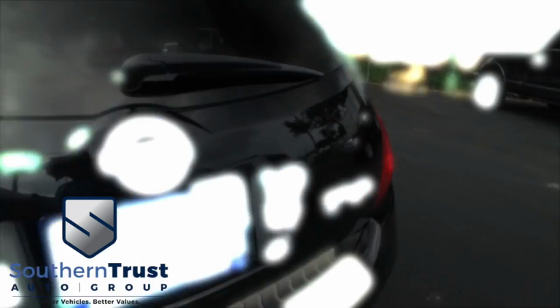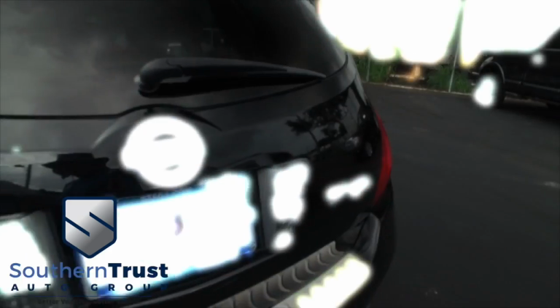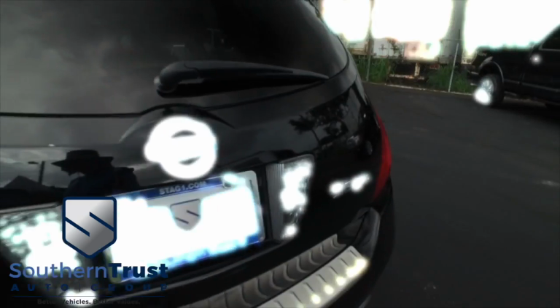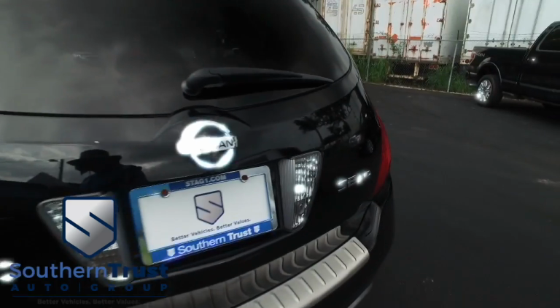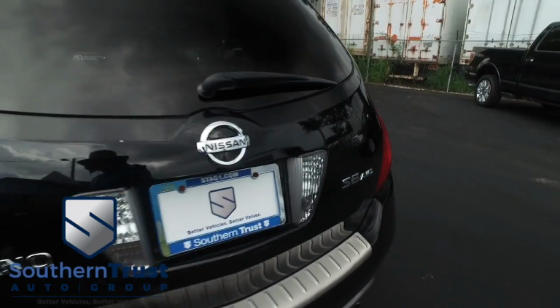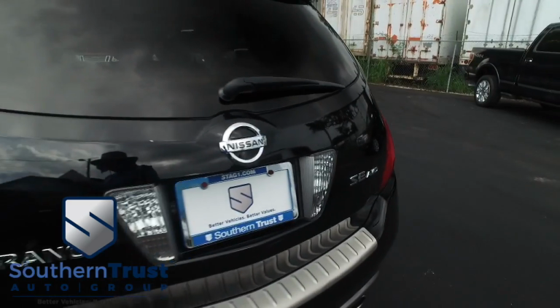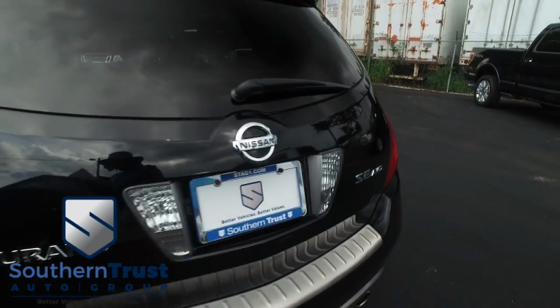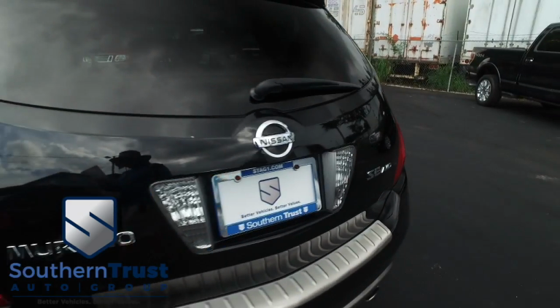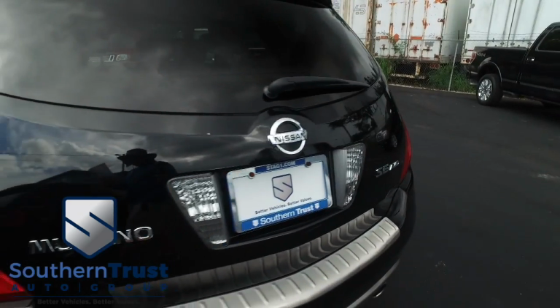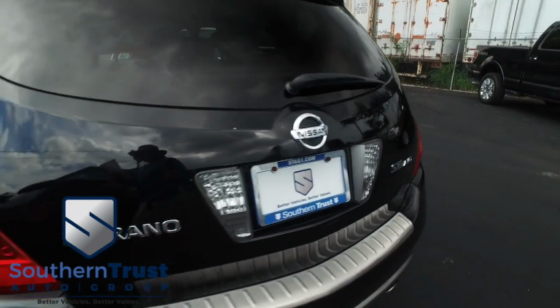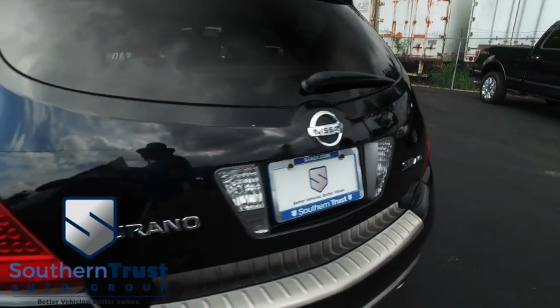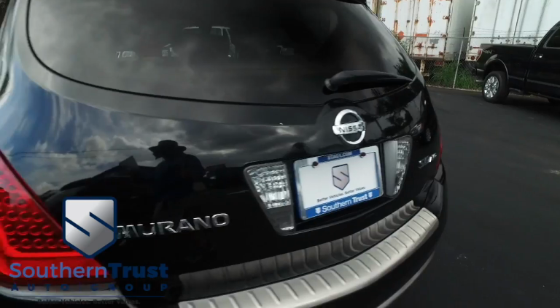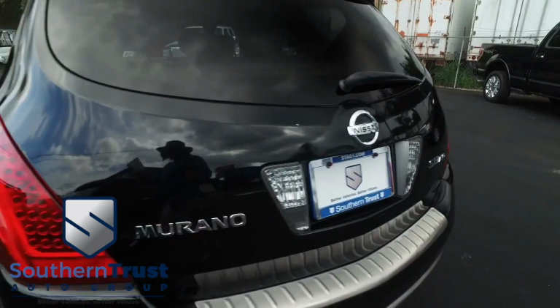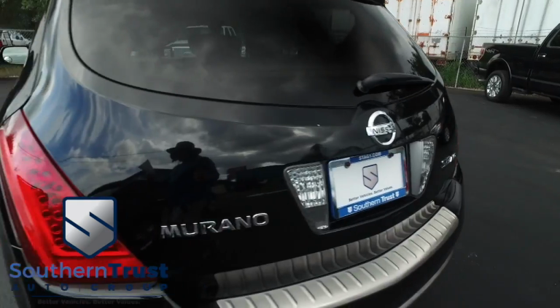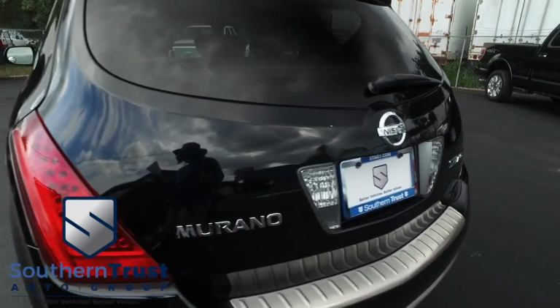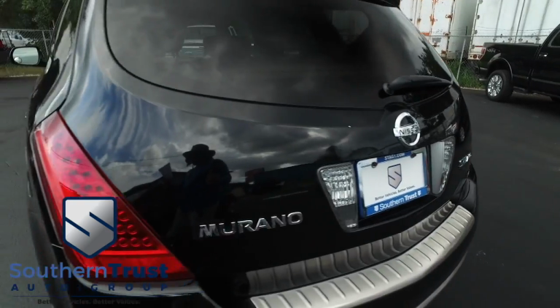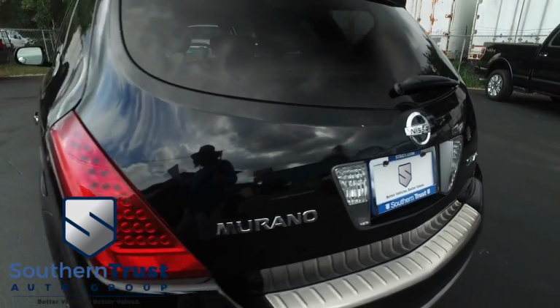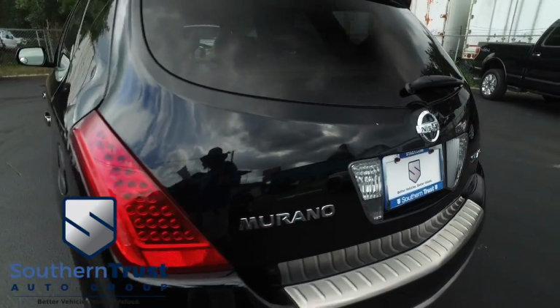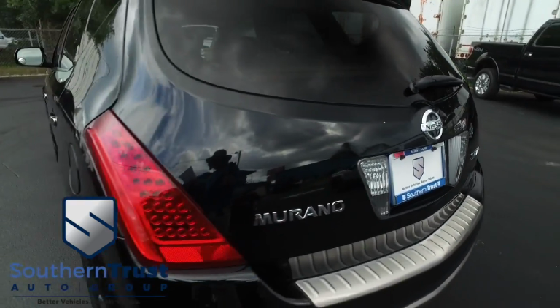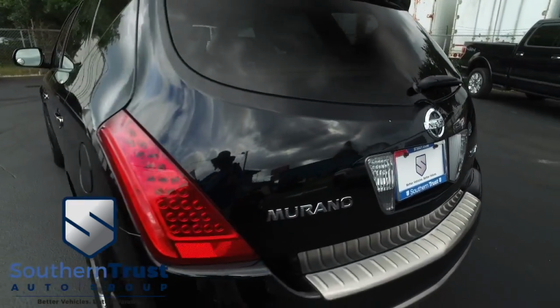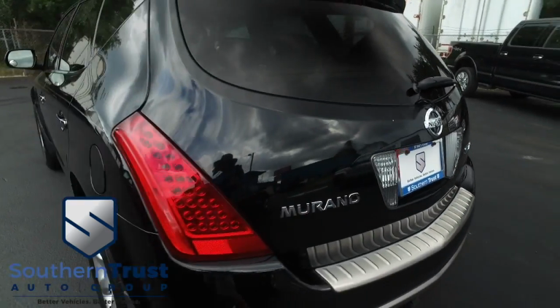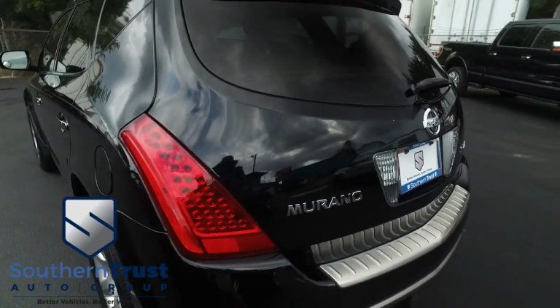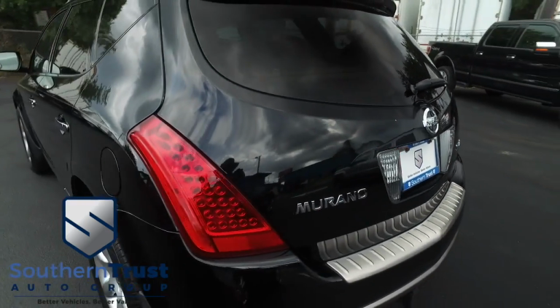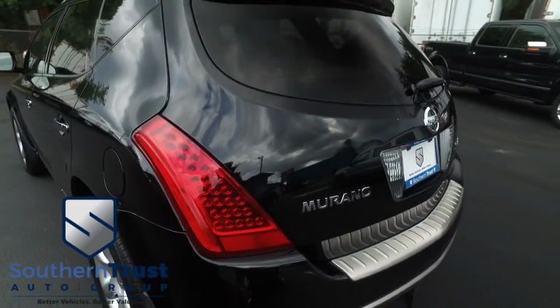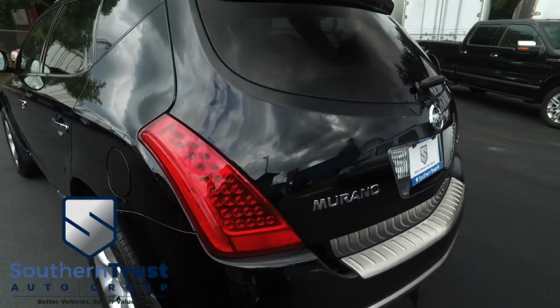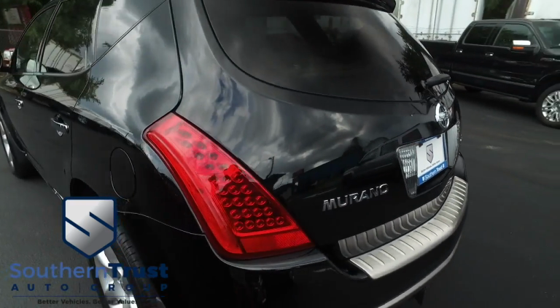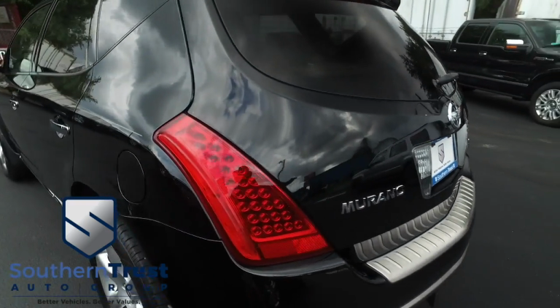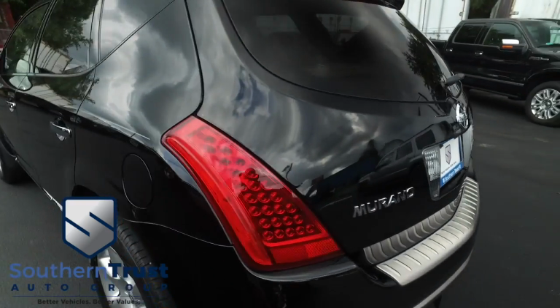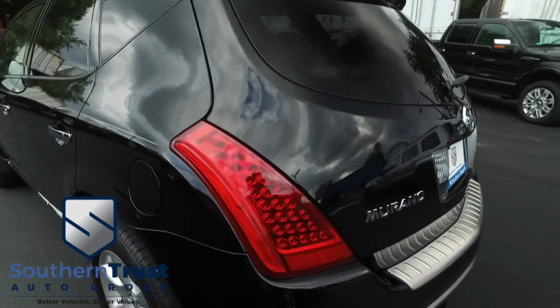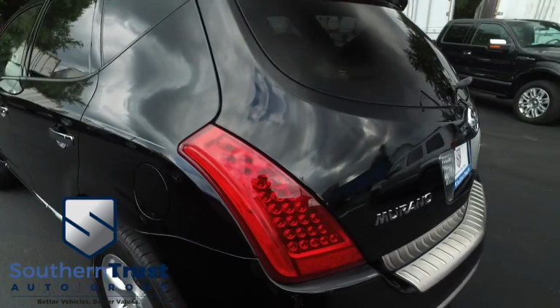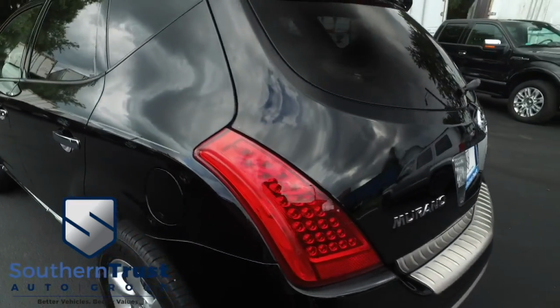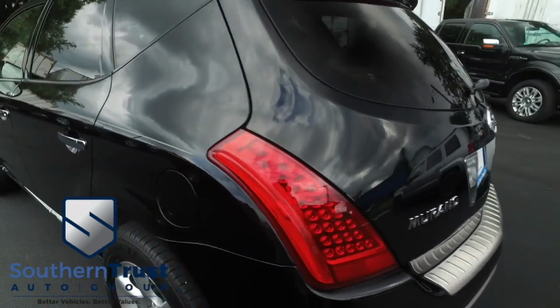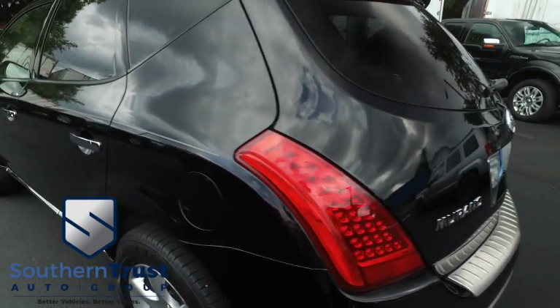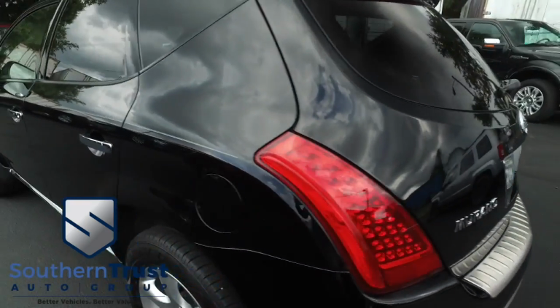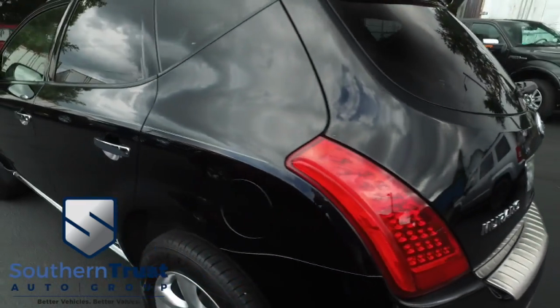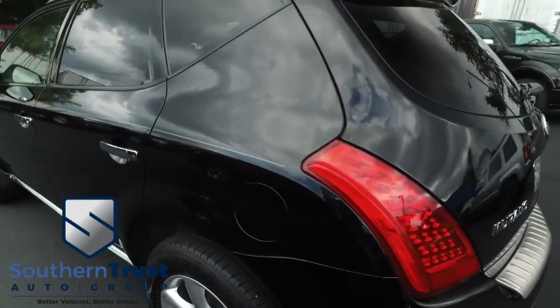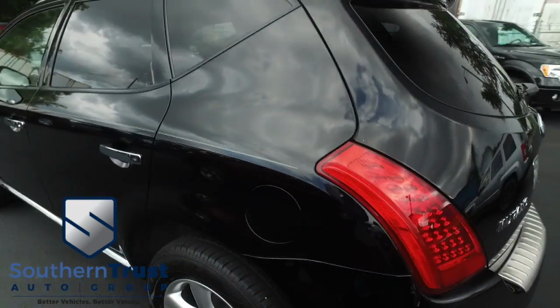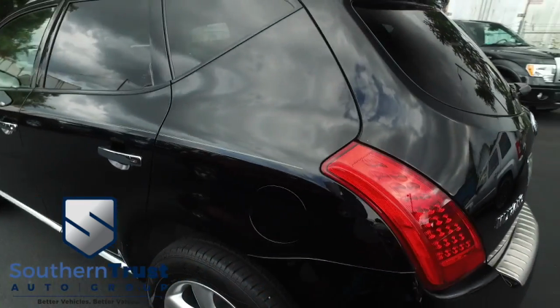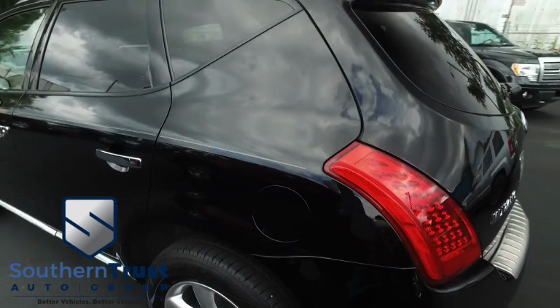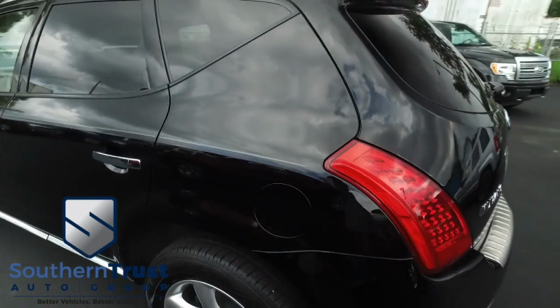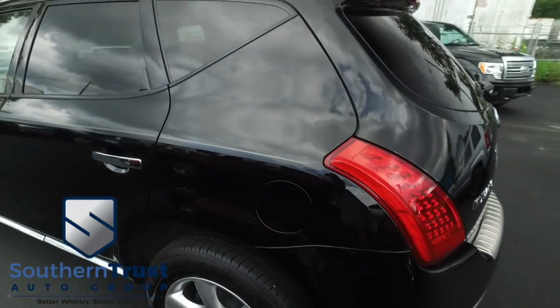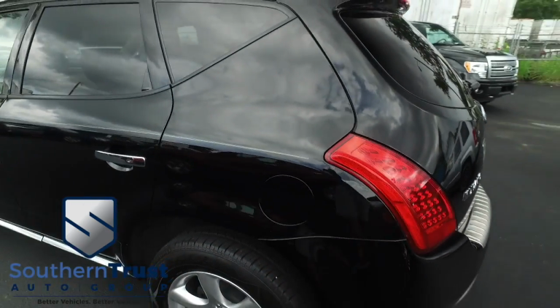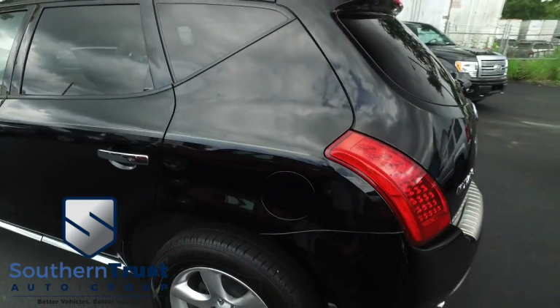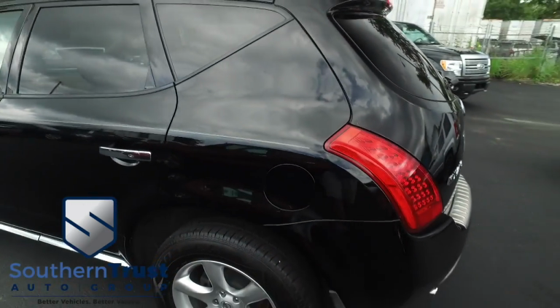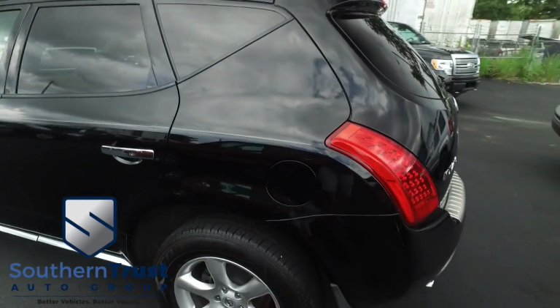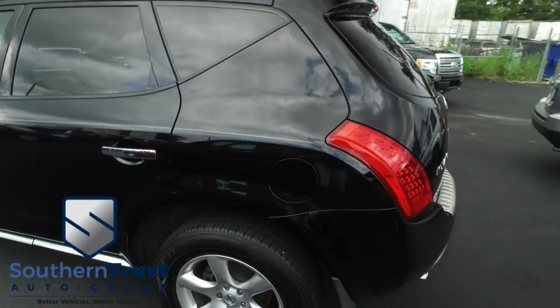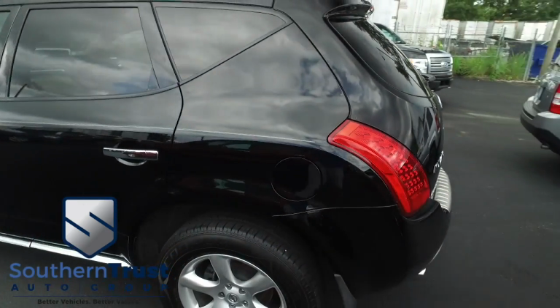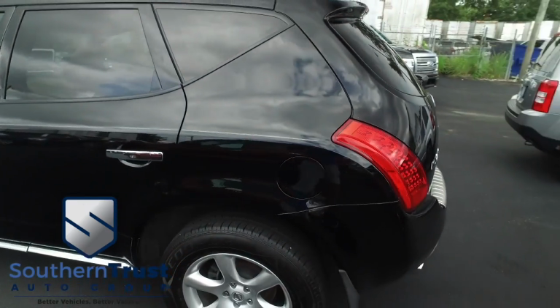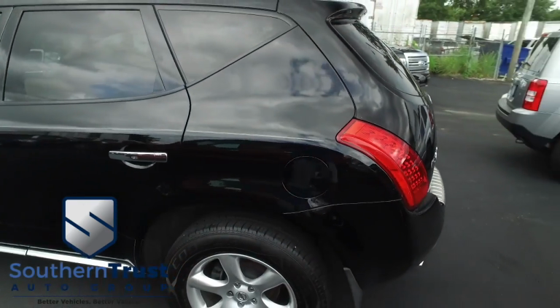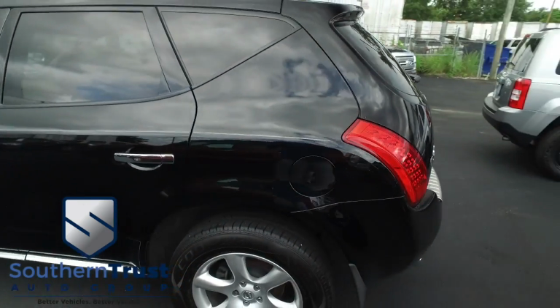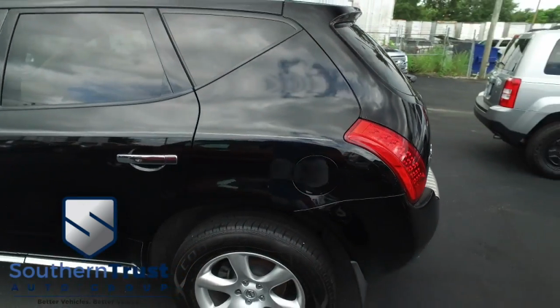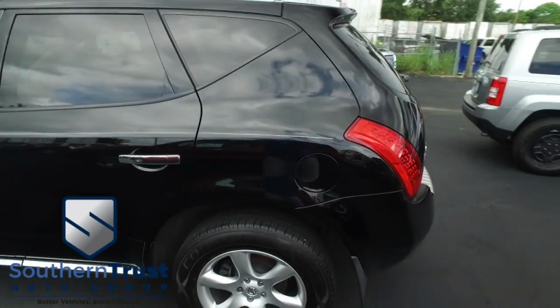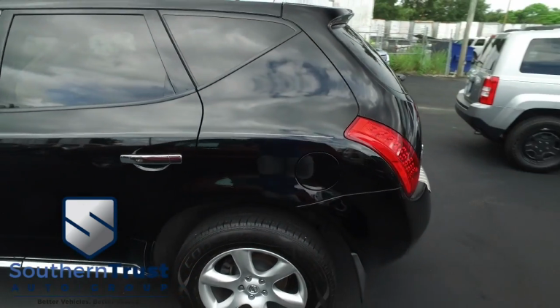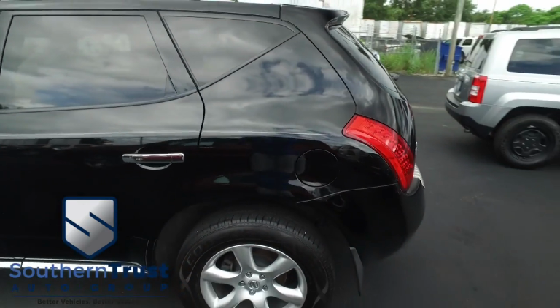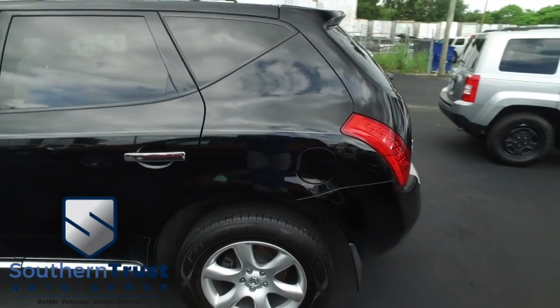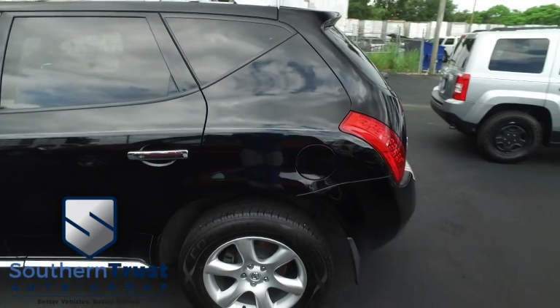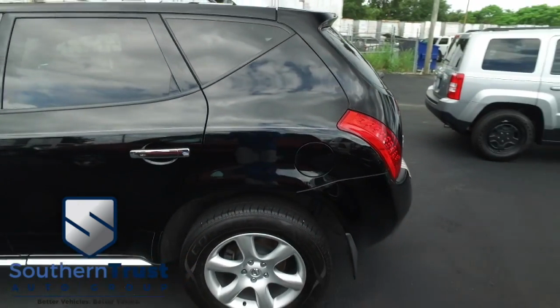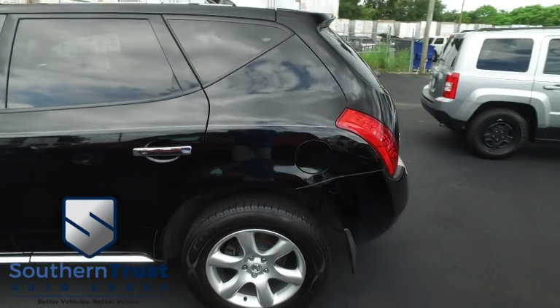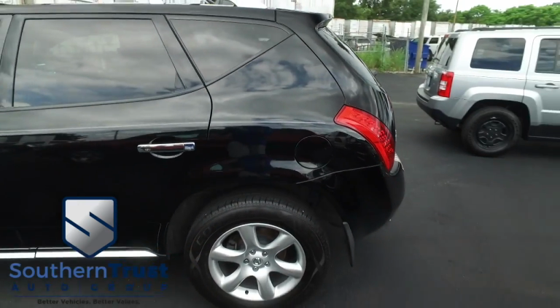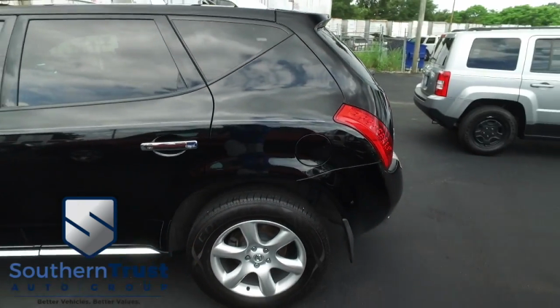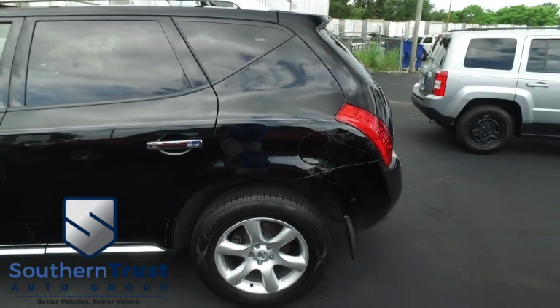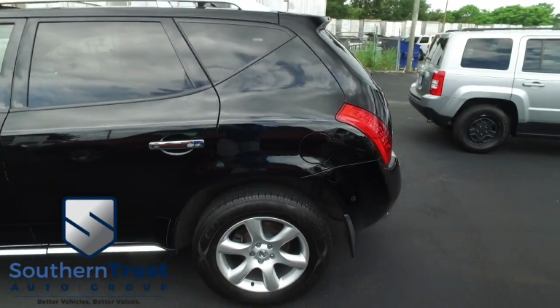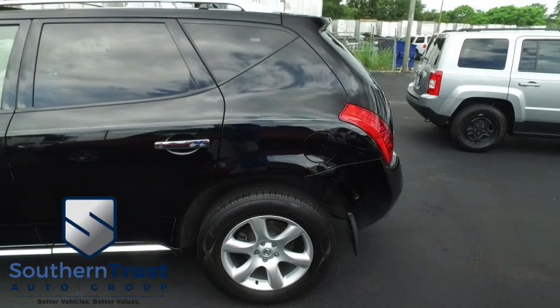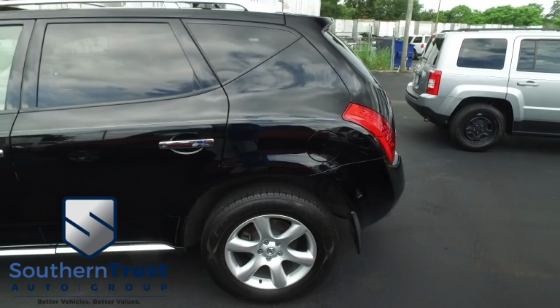Today, Southern Trust proudly presents this beautiful 2006 Nissan Murano SE All-Wheel Drive.